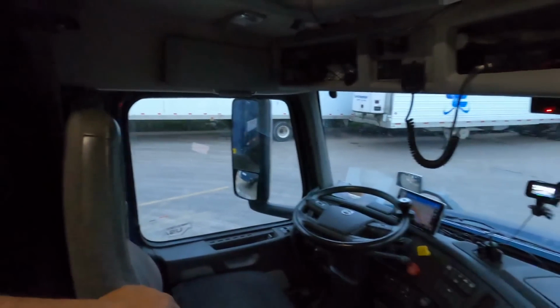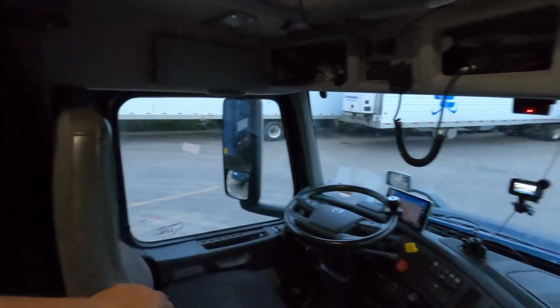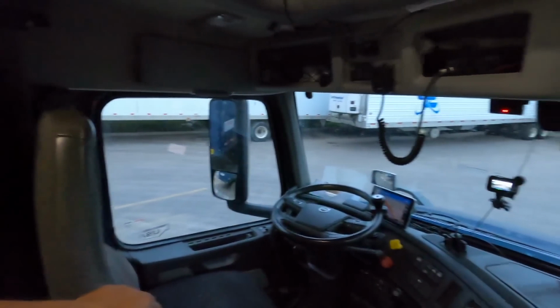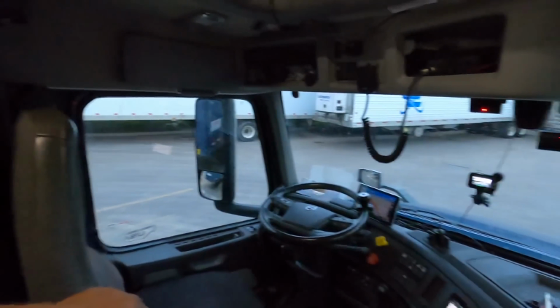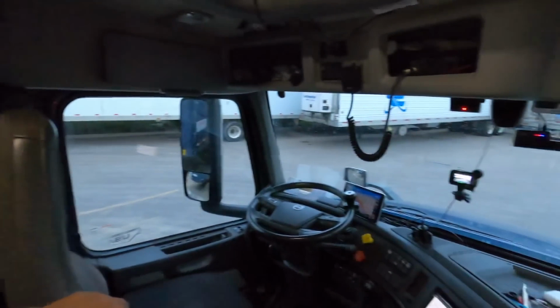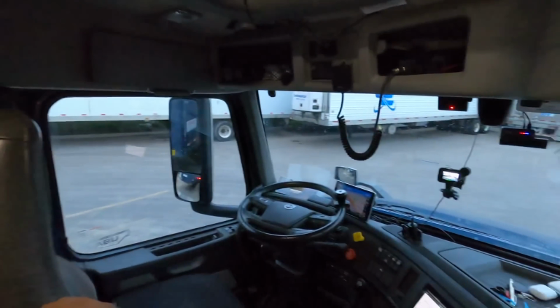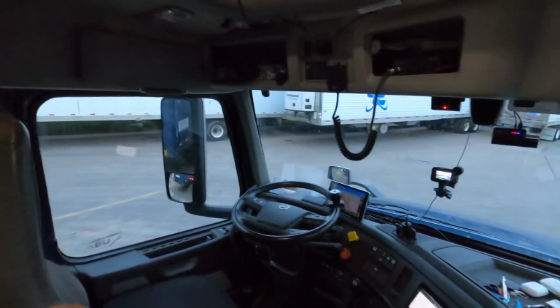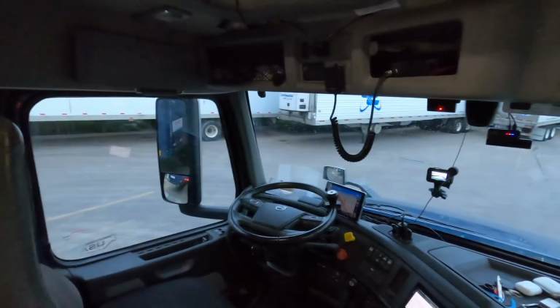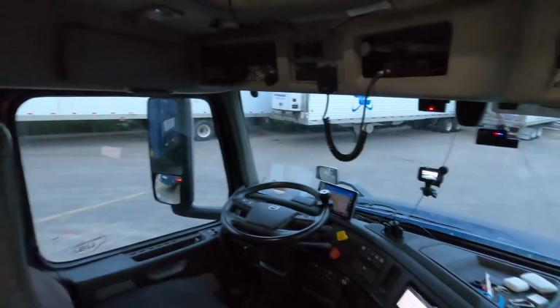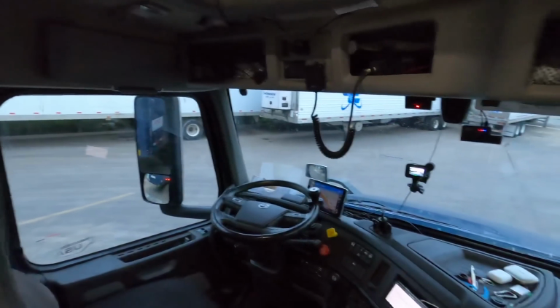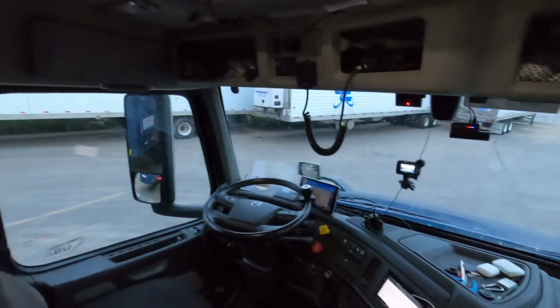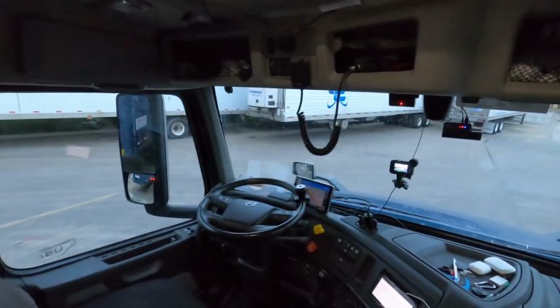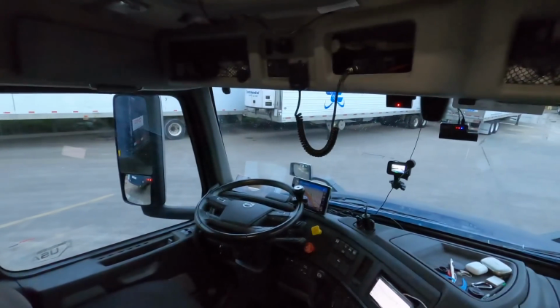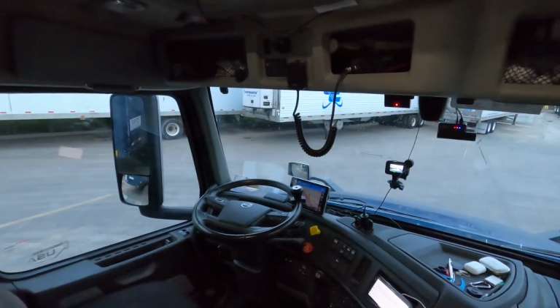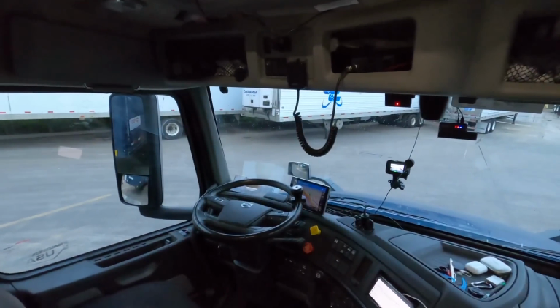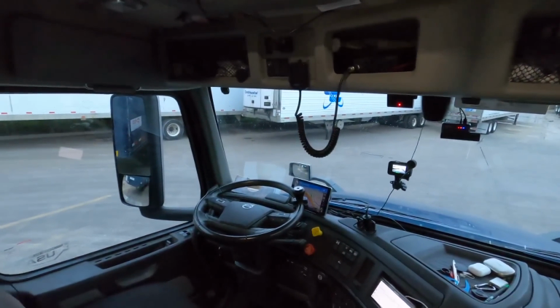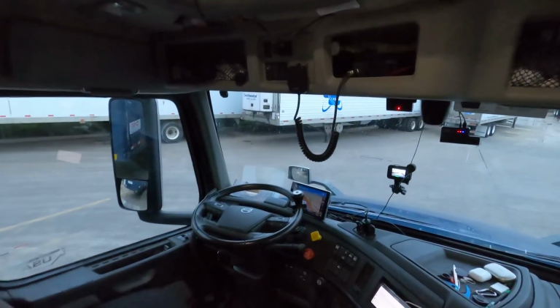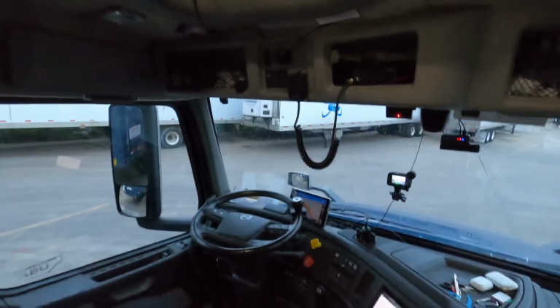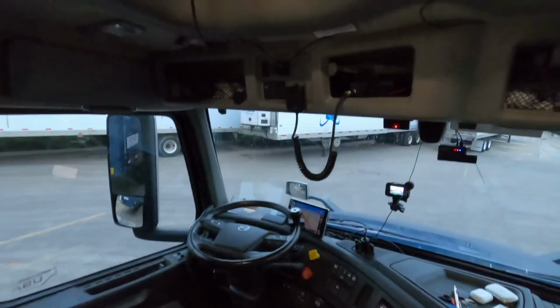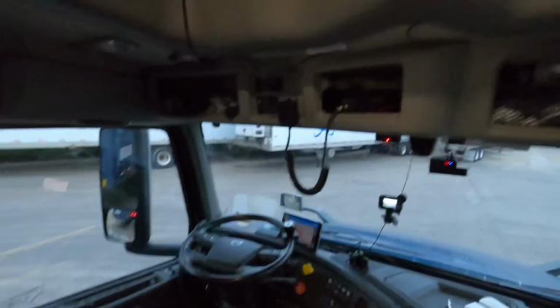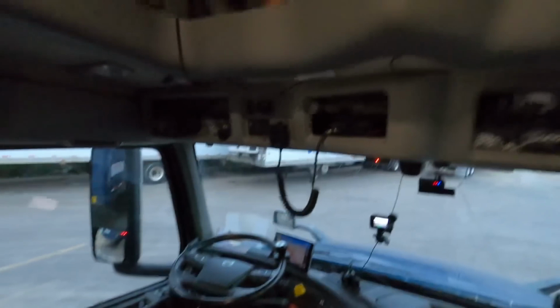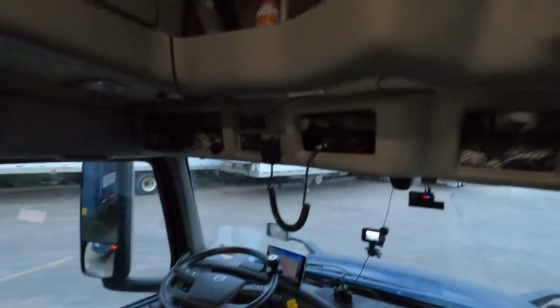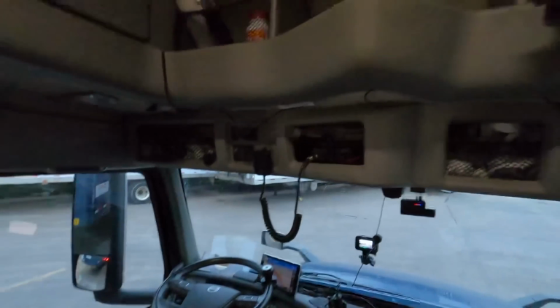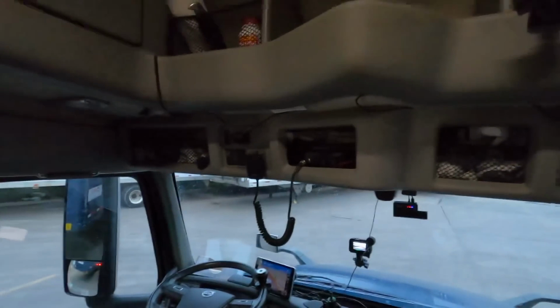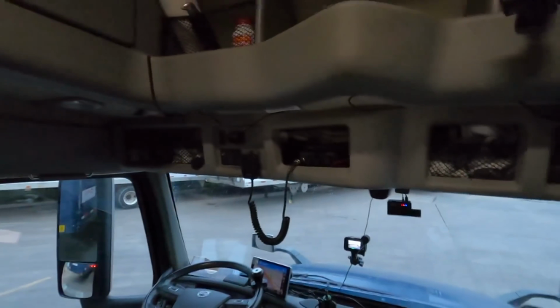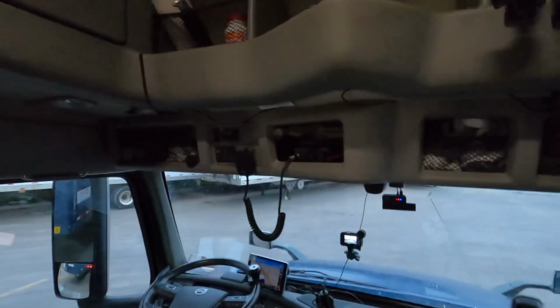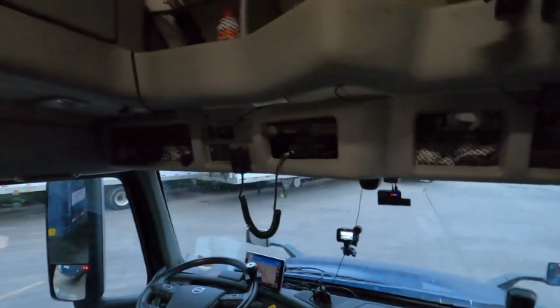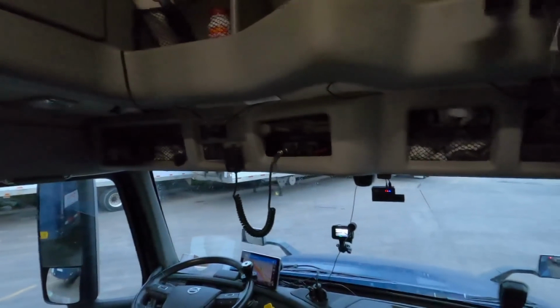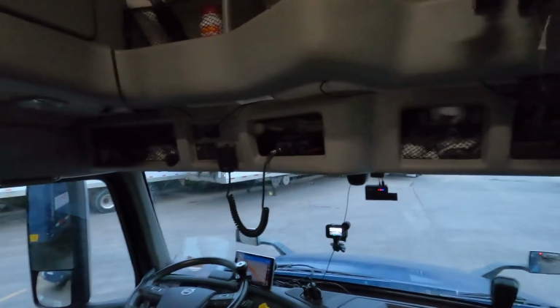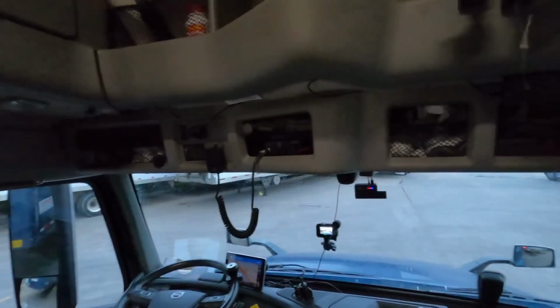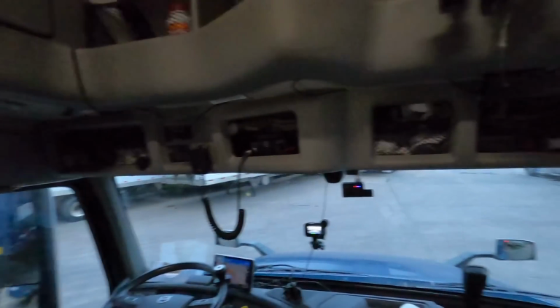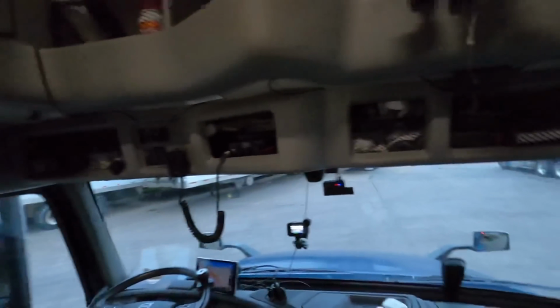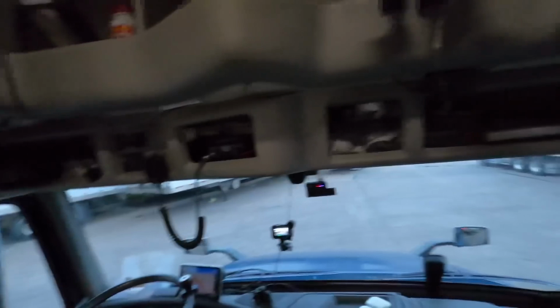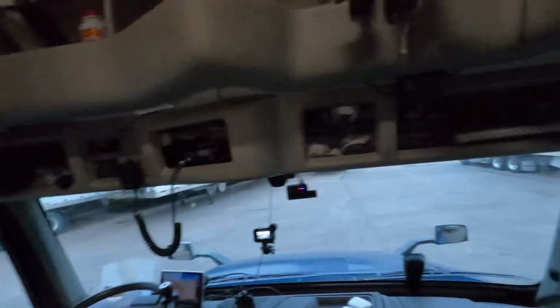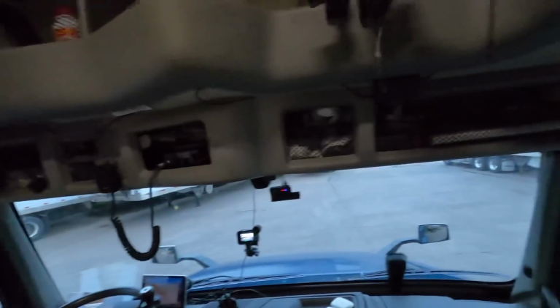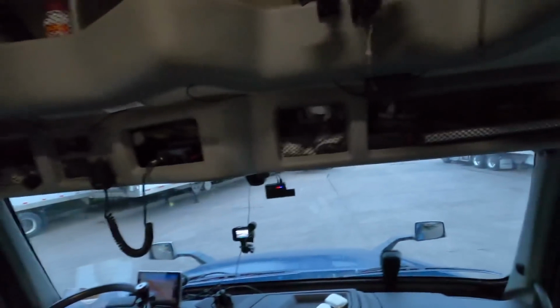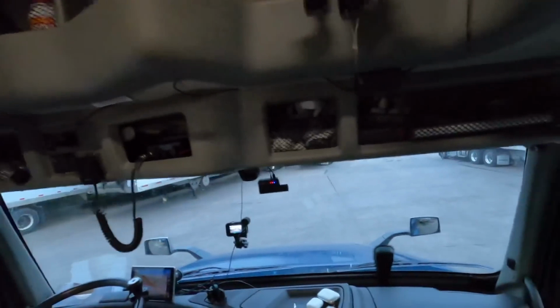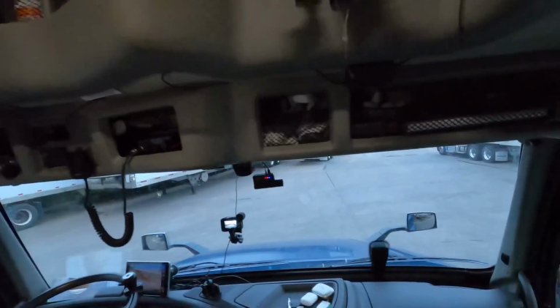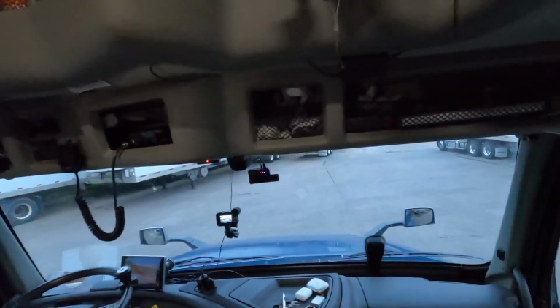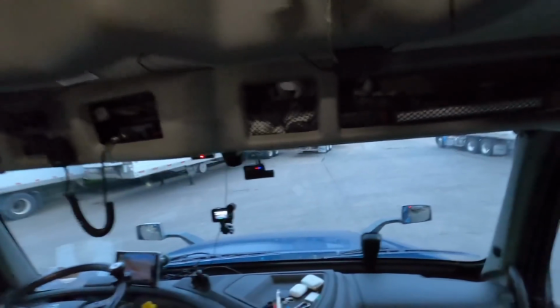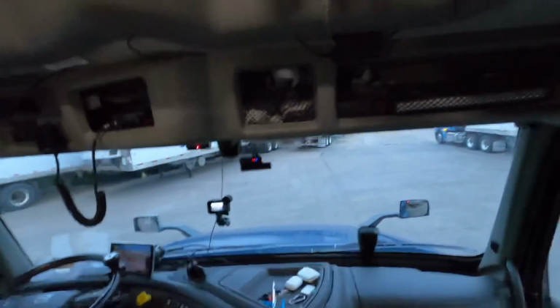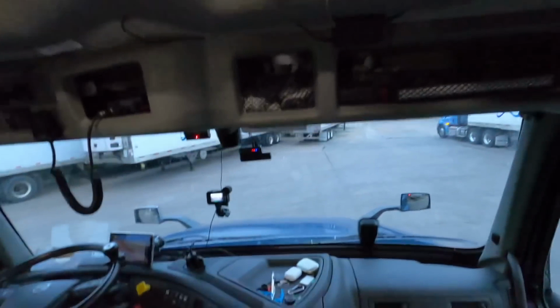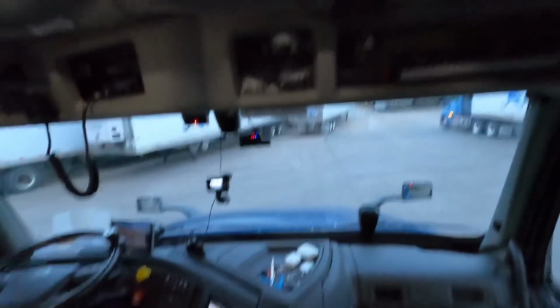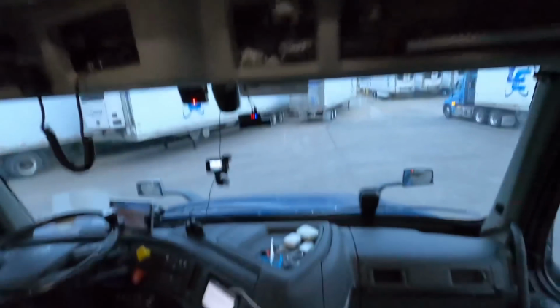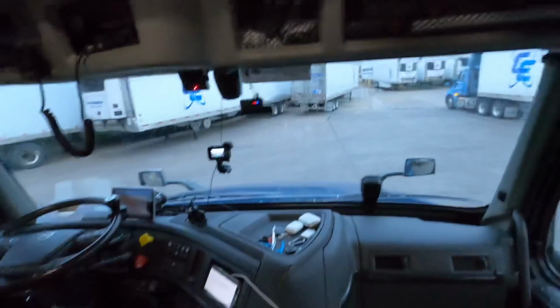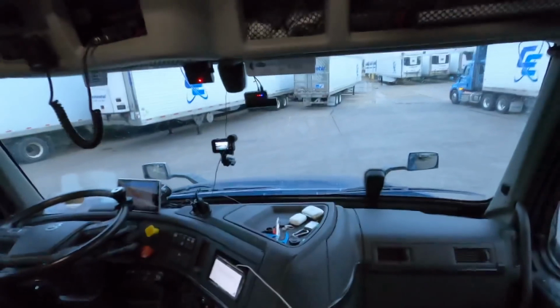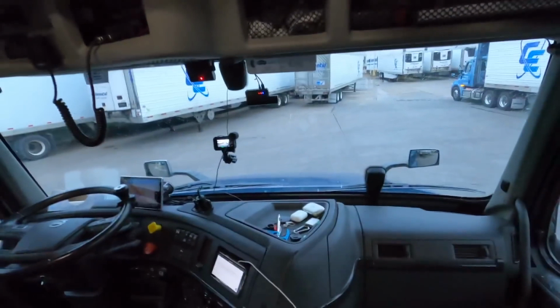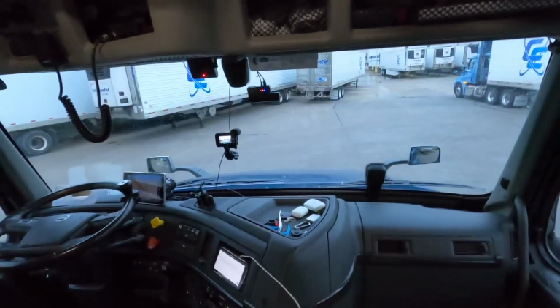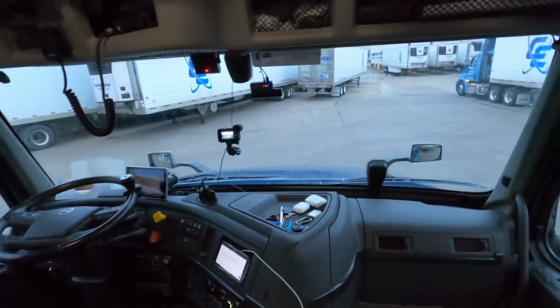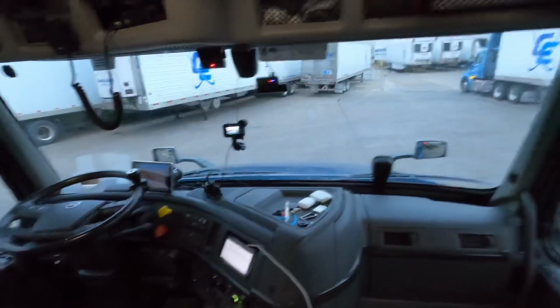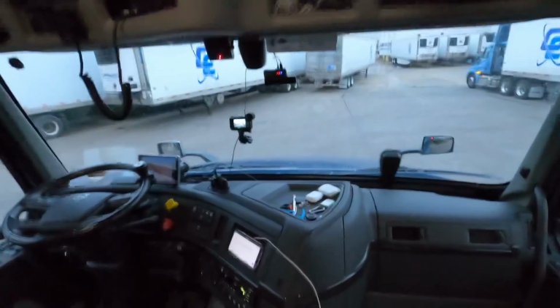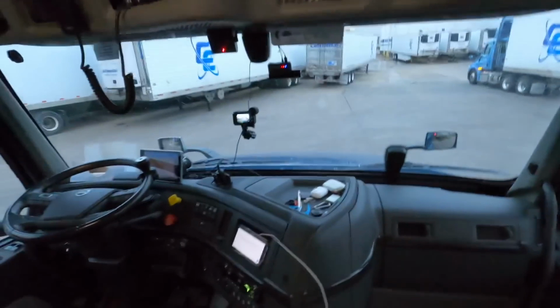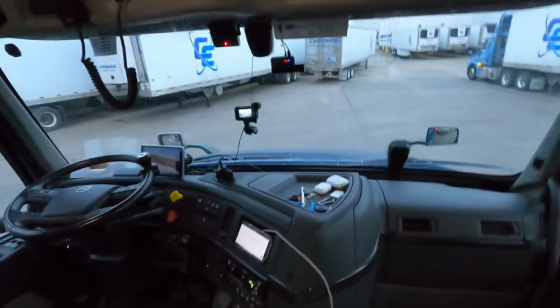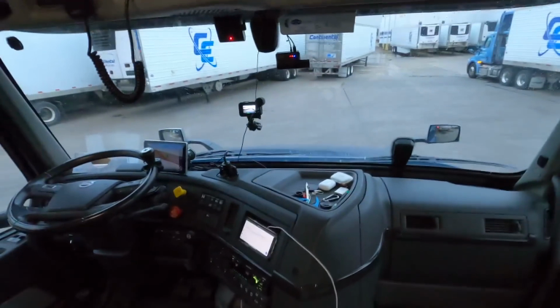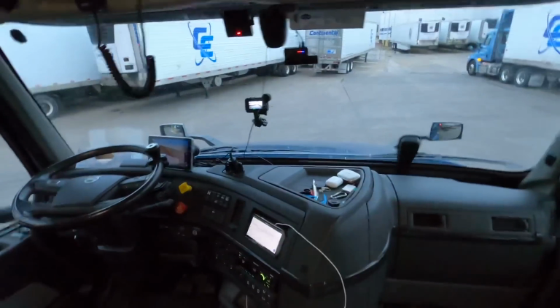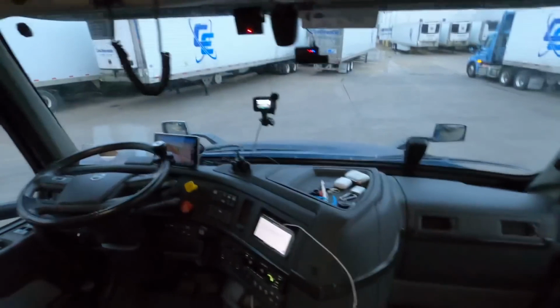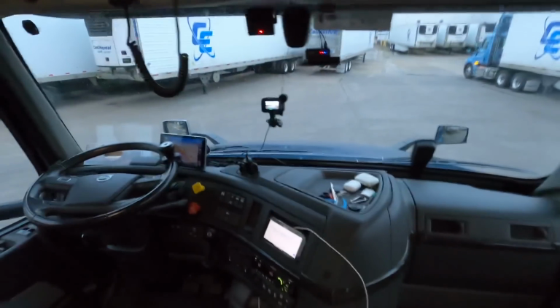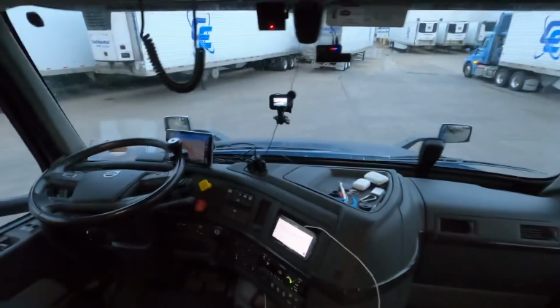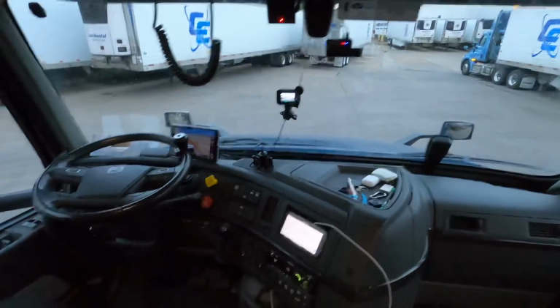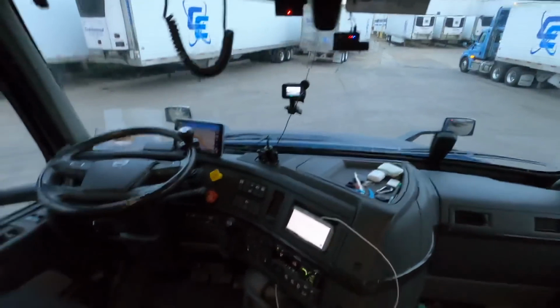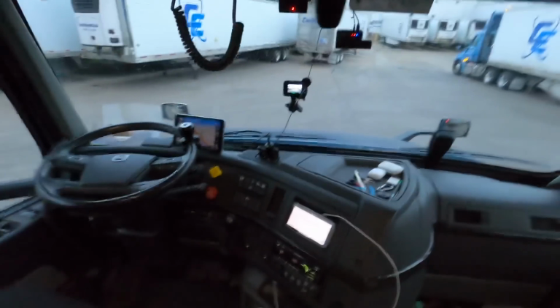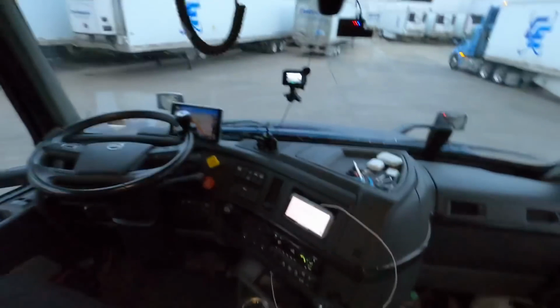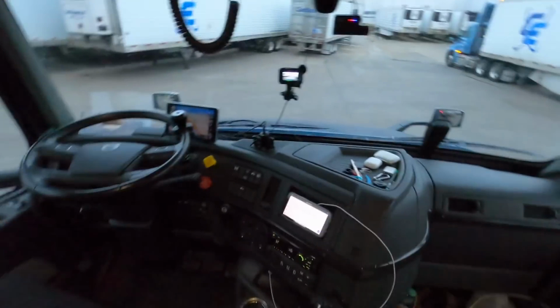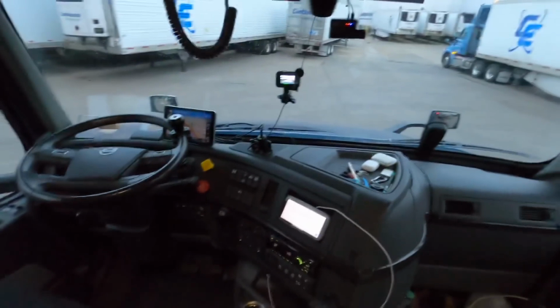We've been here for about five and a half hours, and they are just now beginning to load us. We'll see you later.